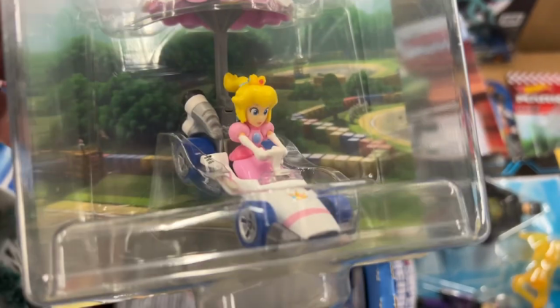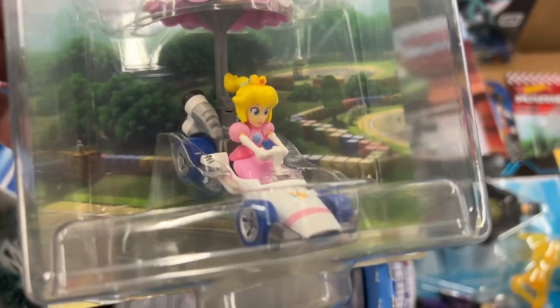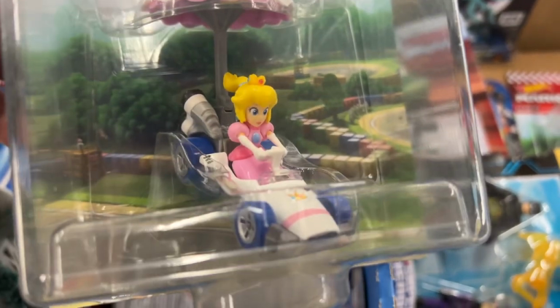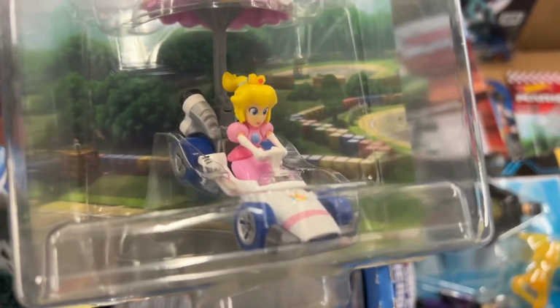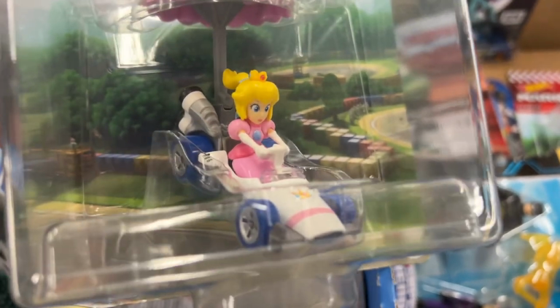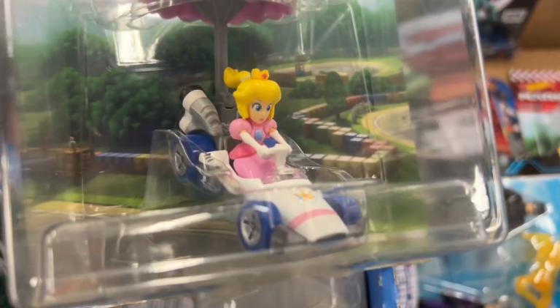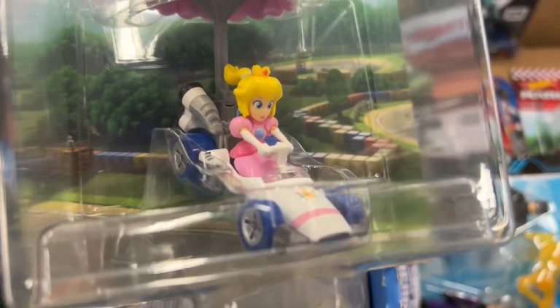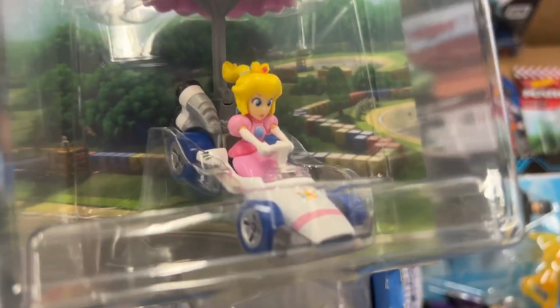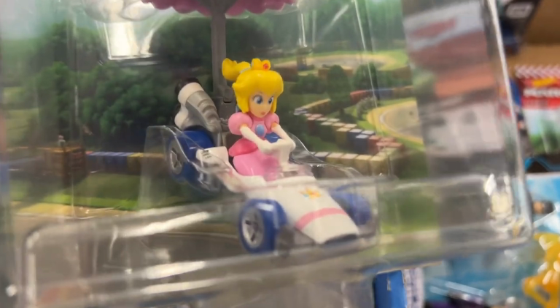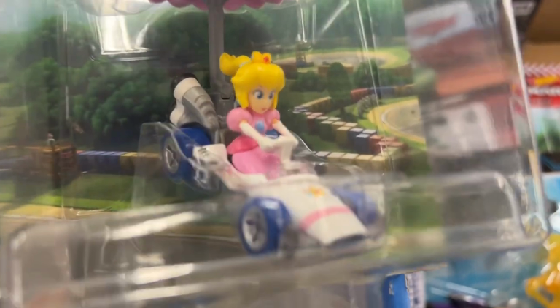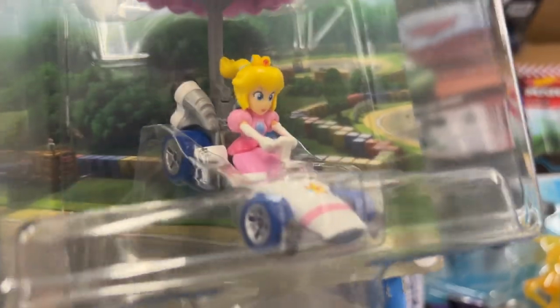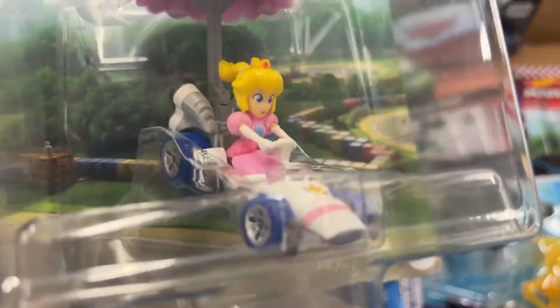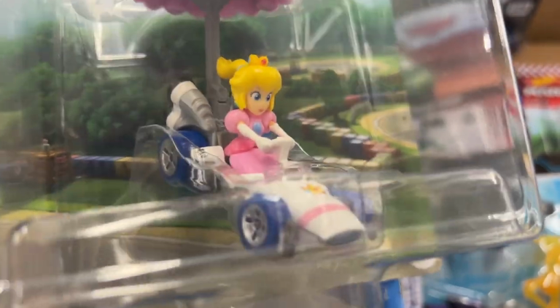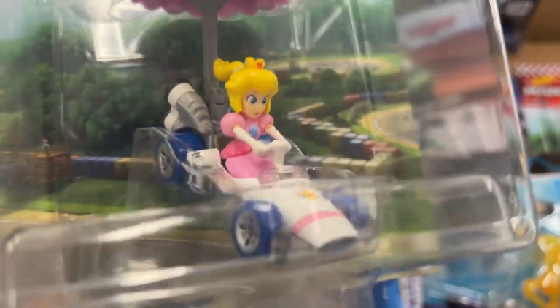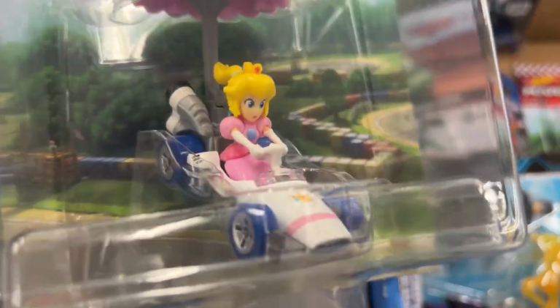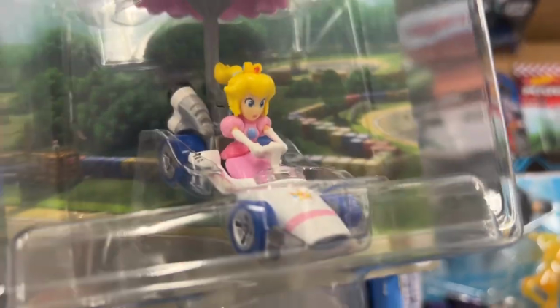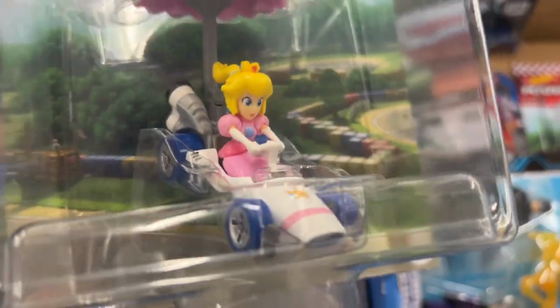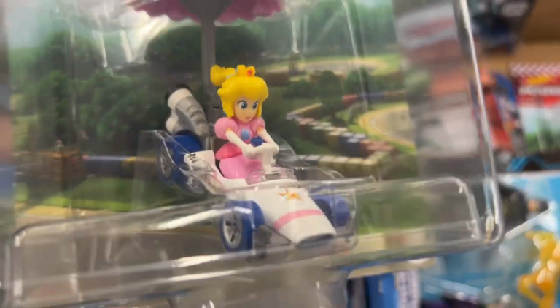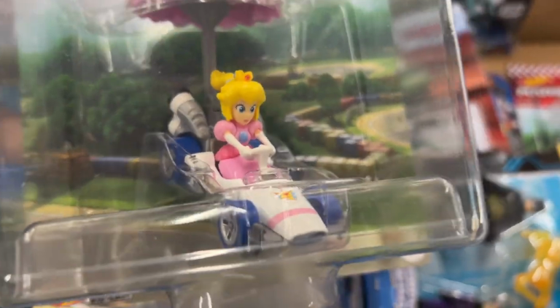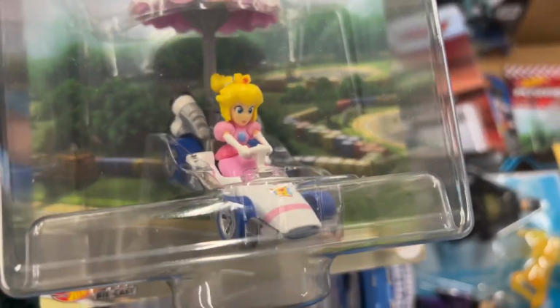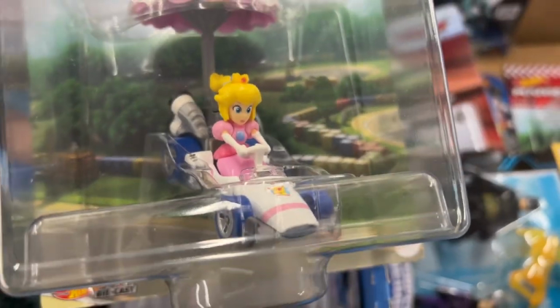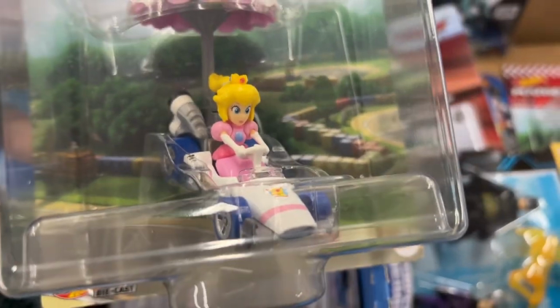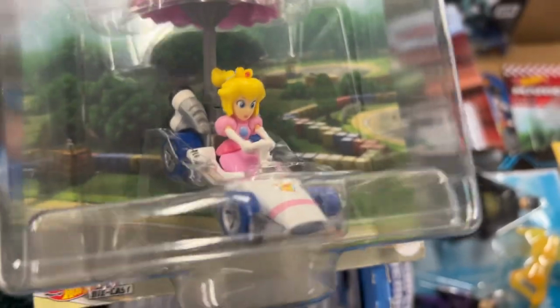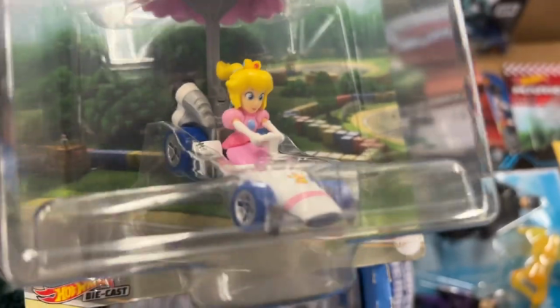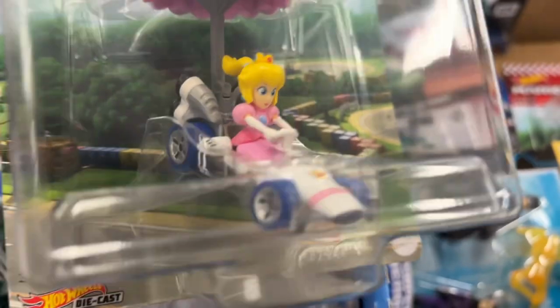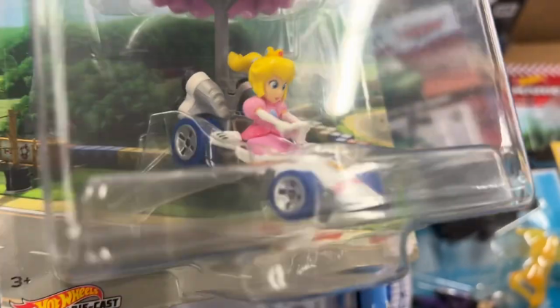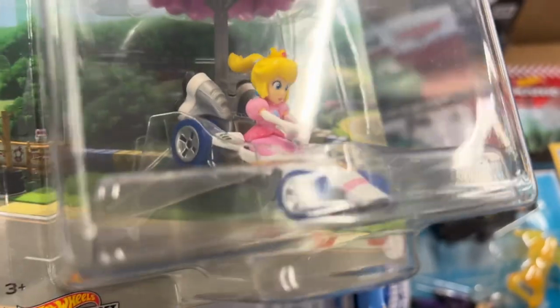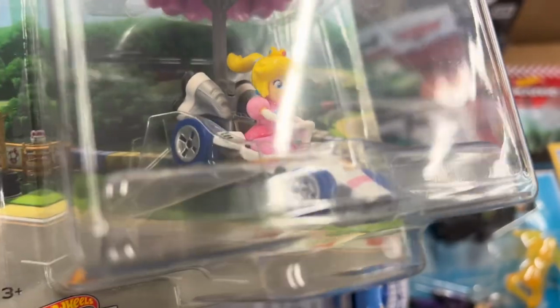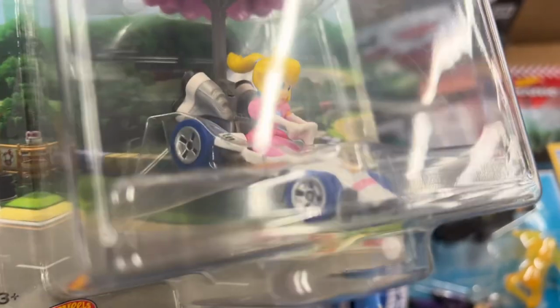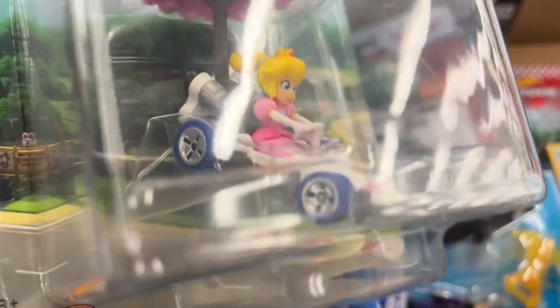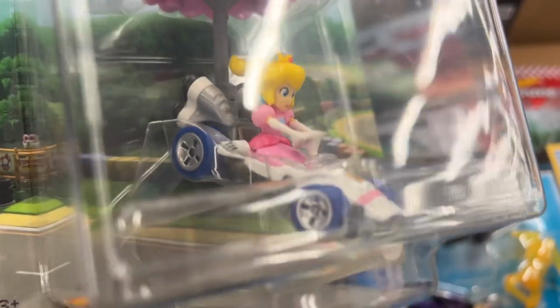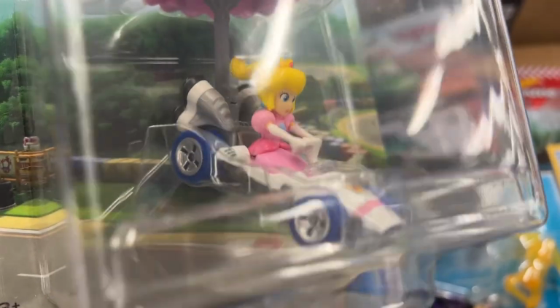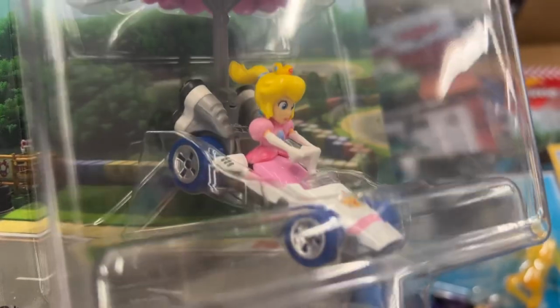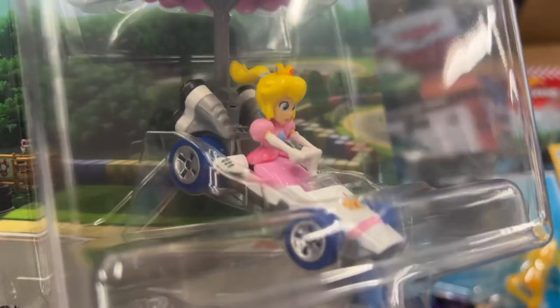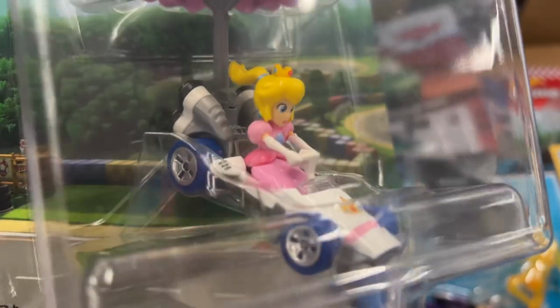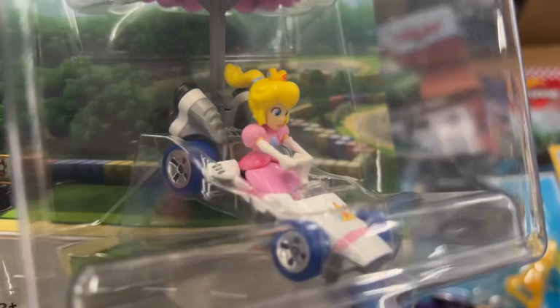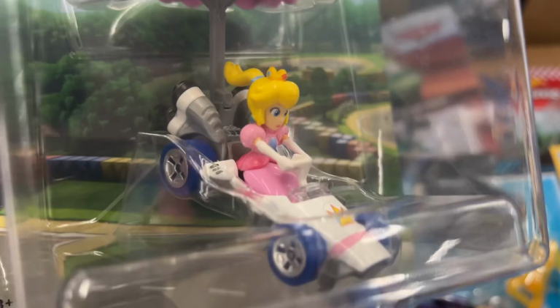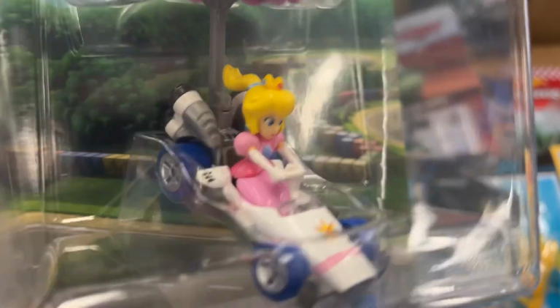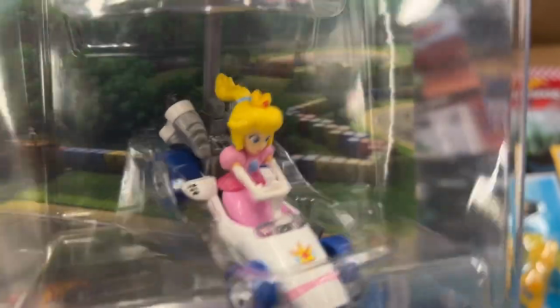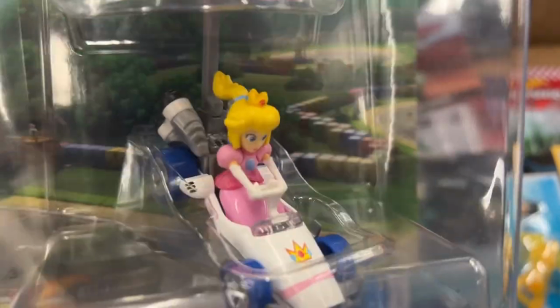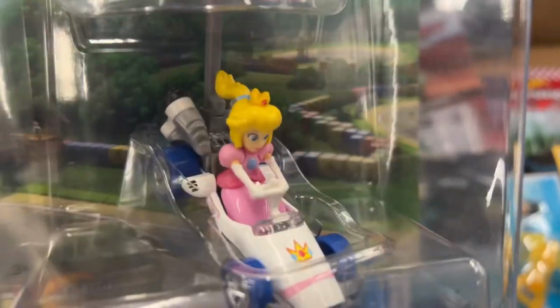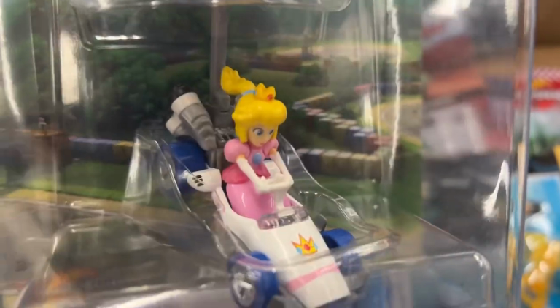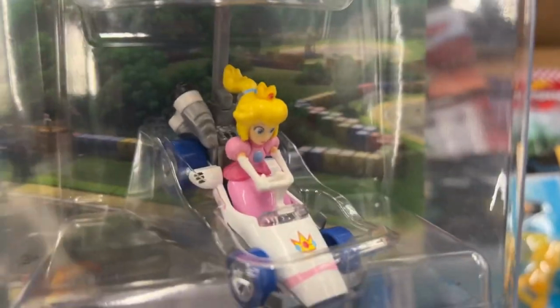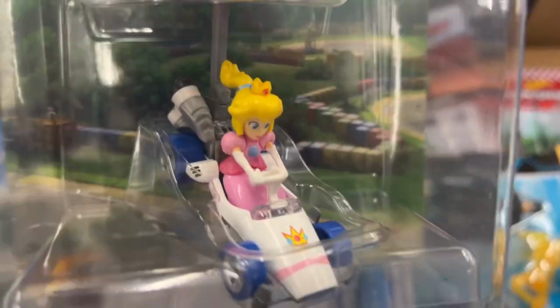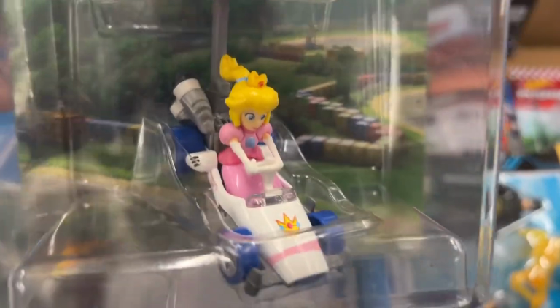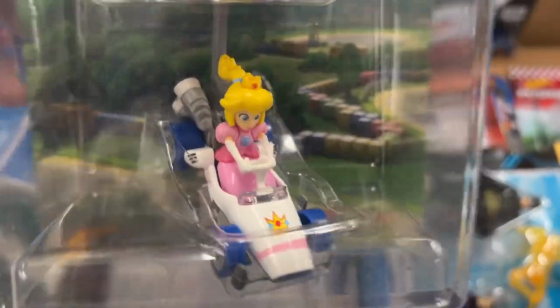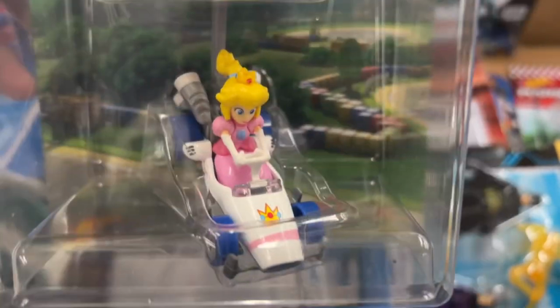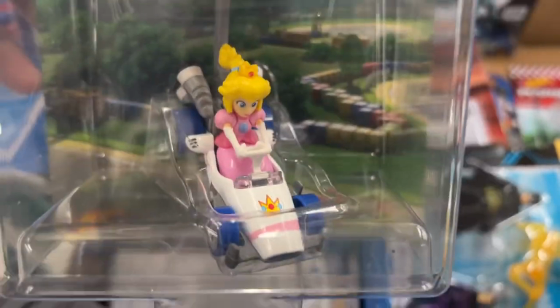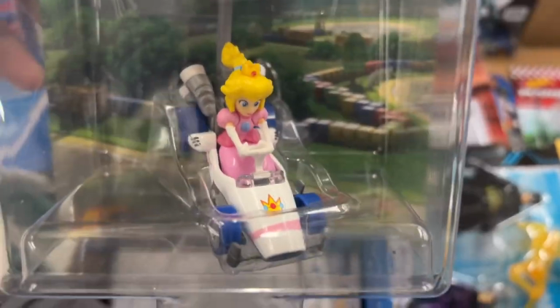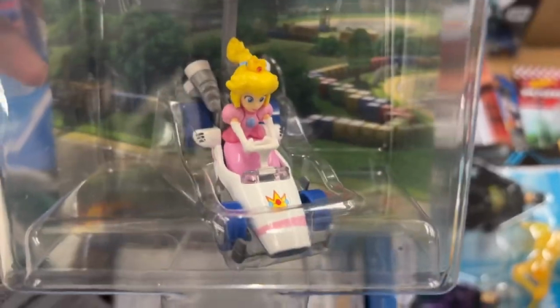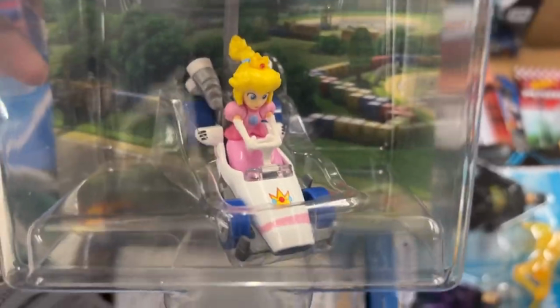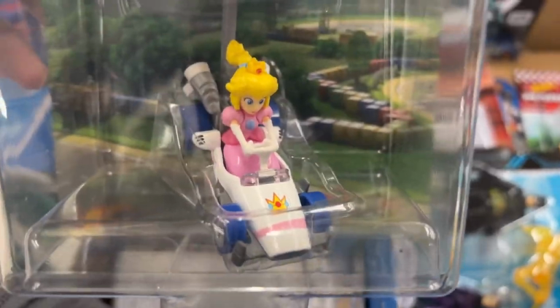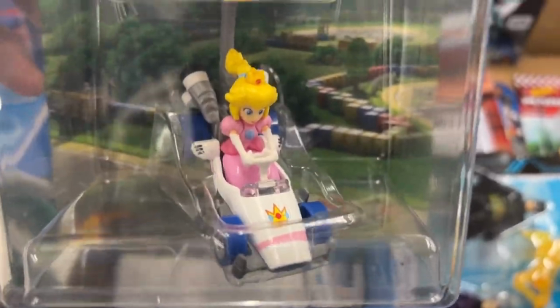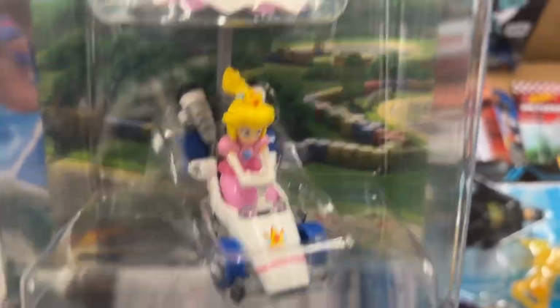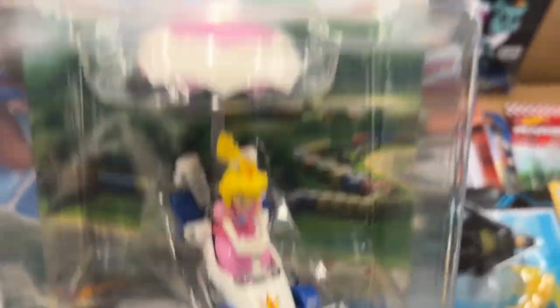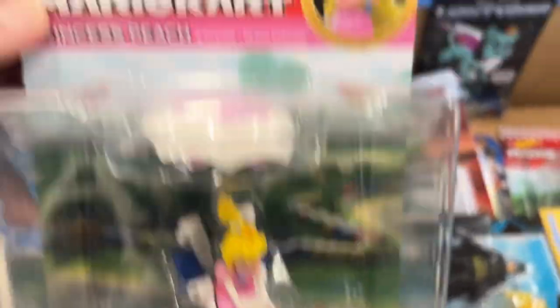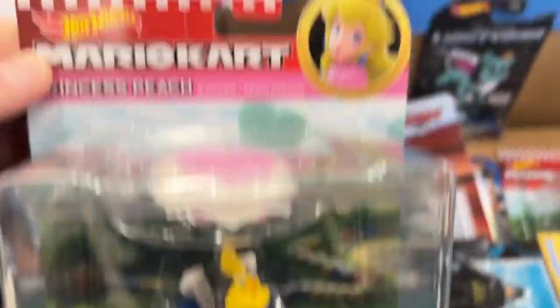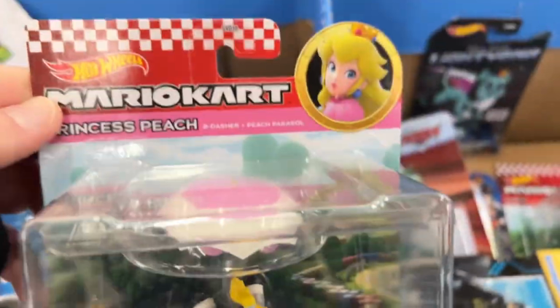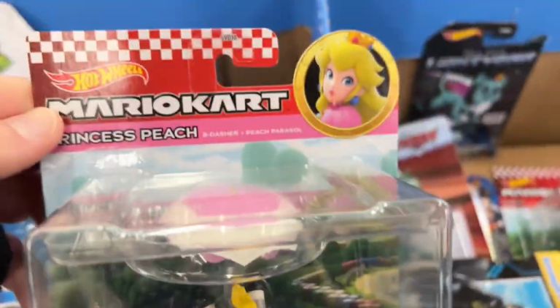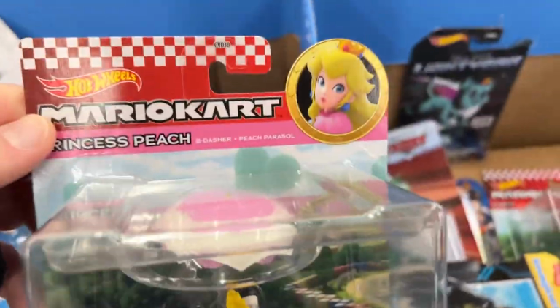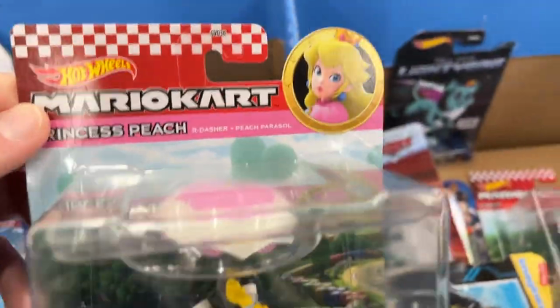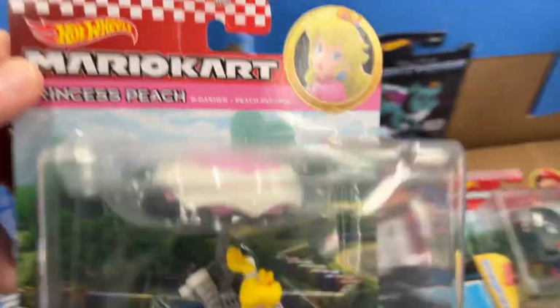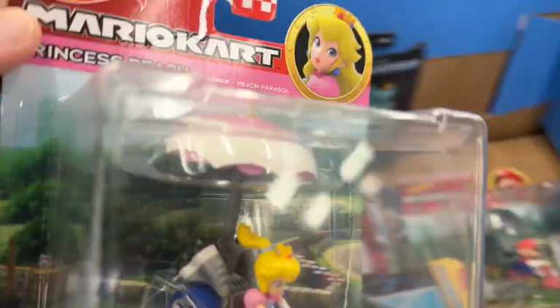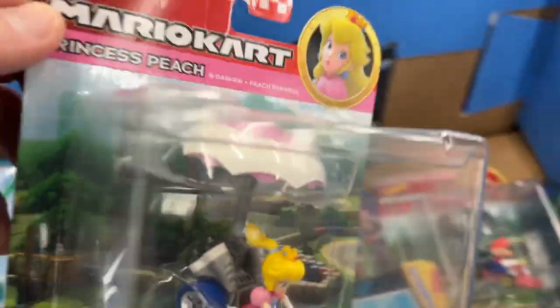Princess Peach, look at her - got a nice dragster, pretty cool.